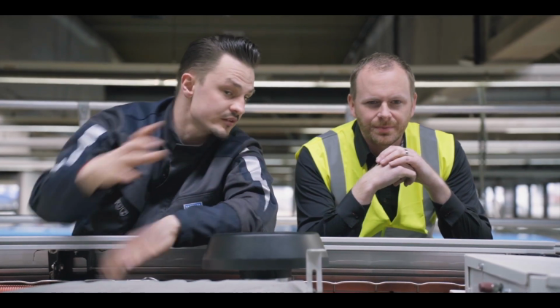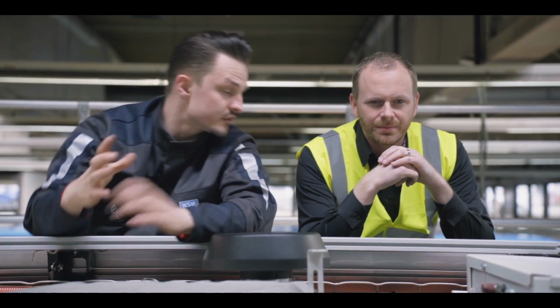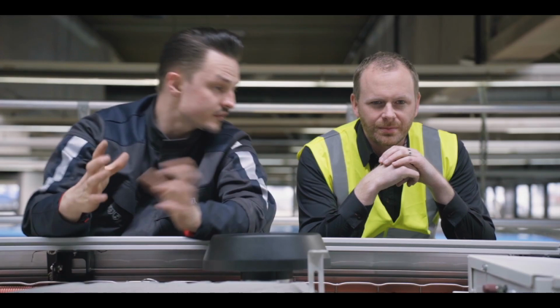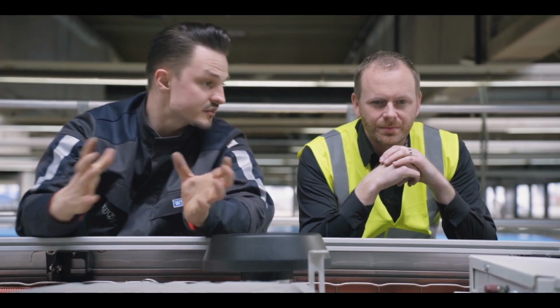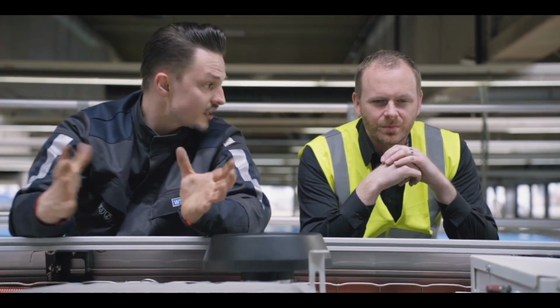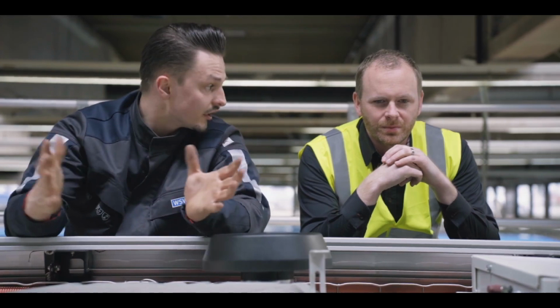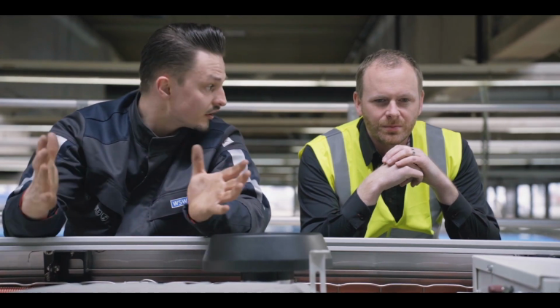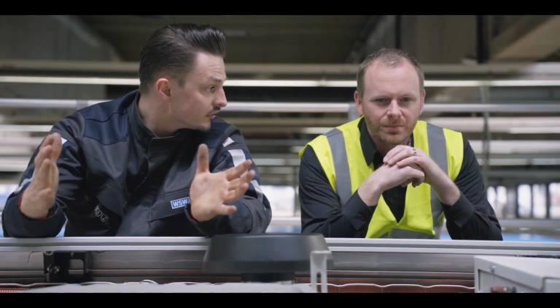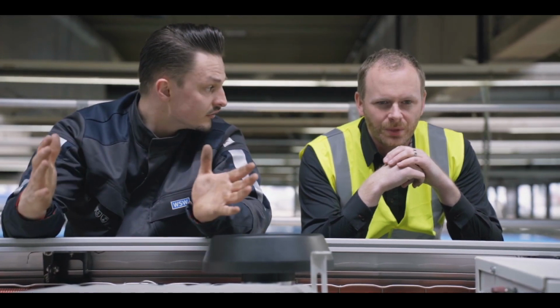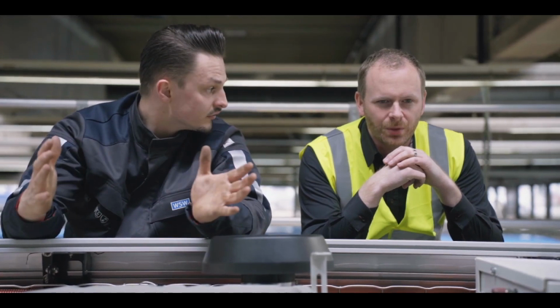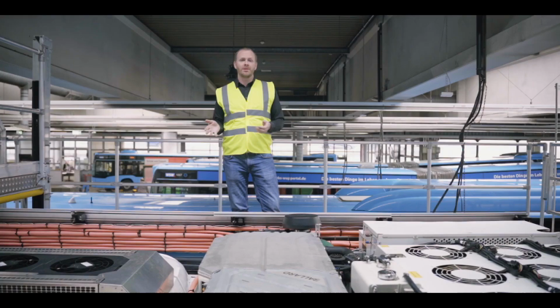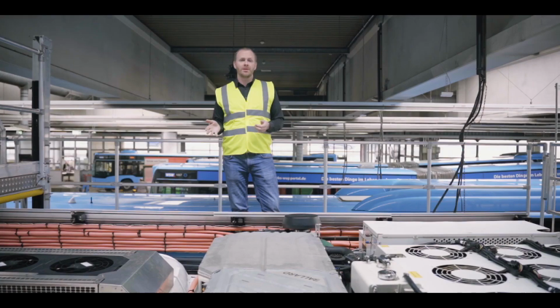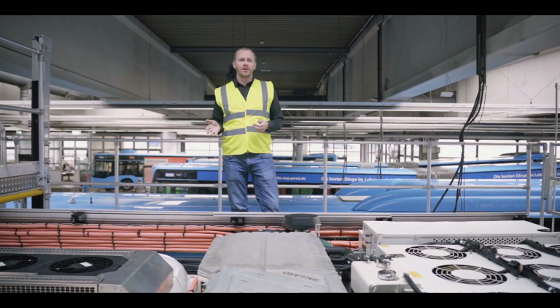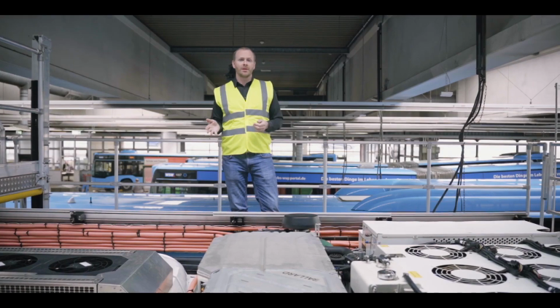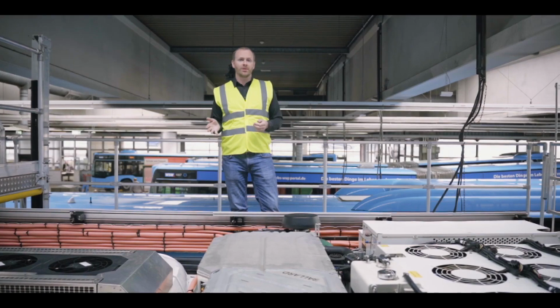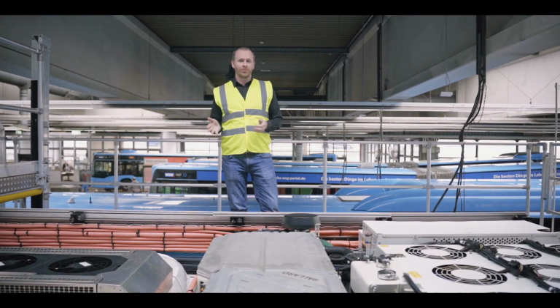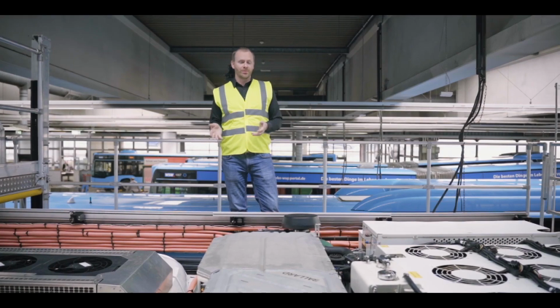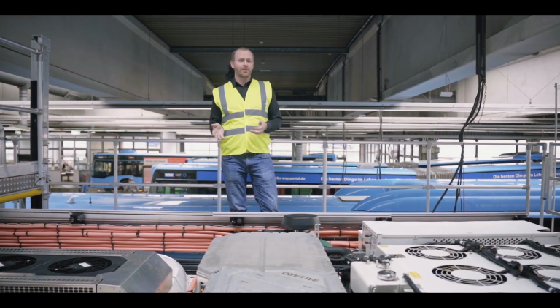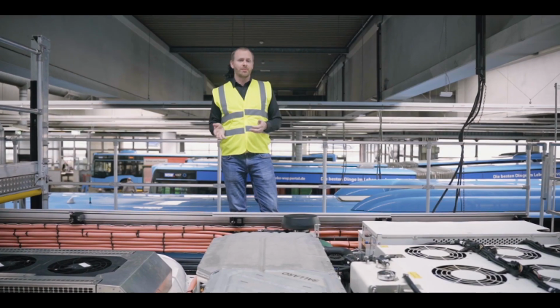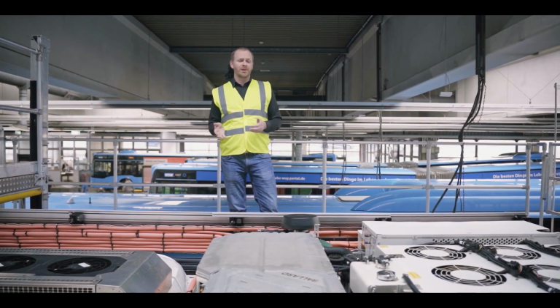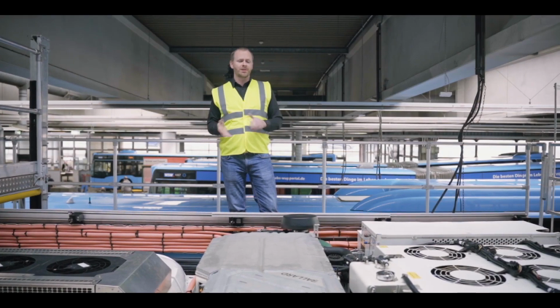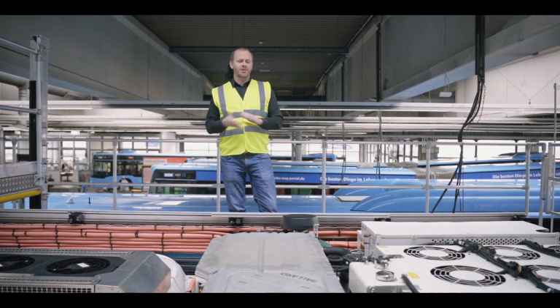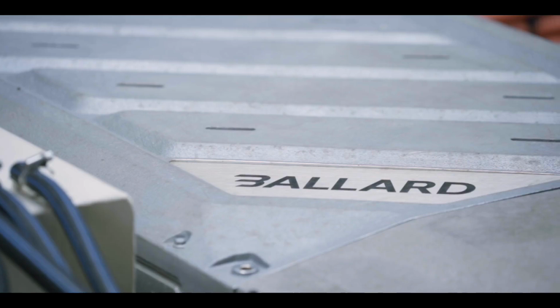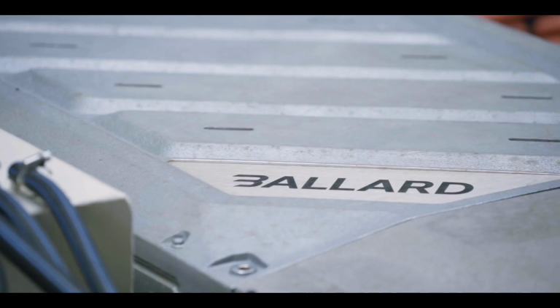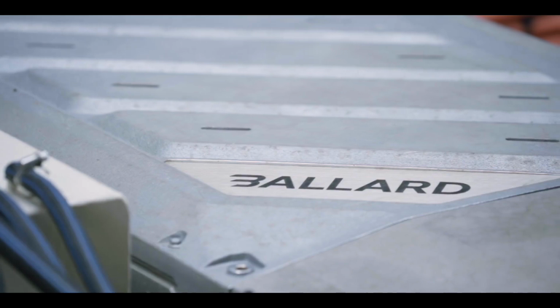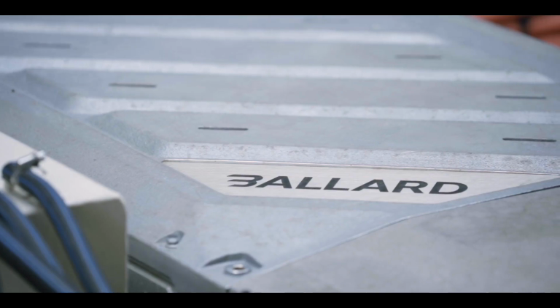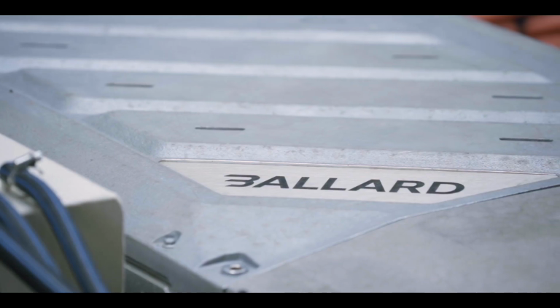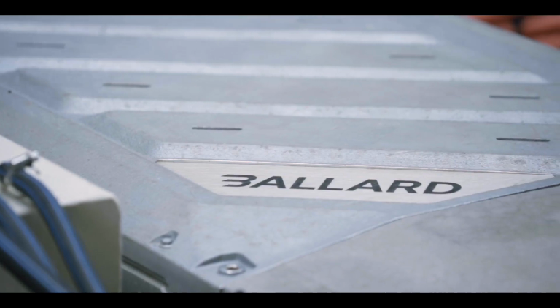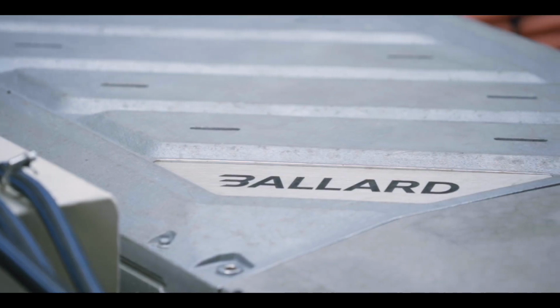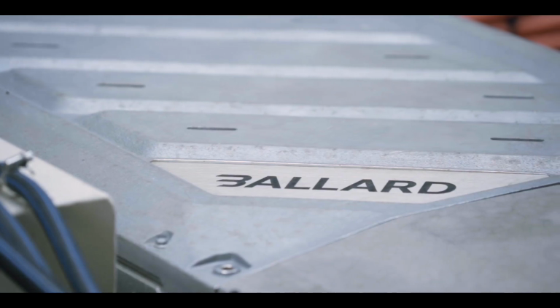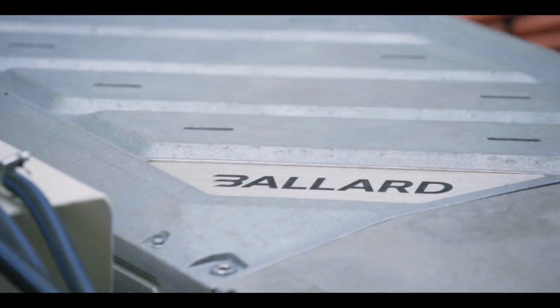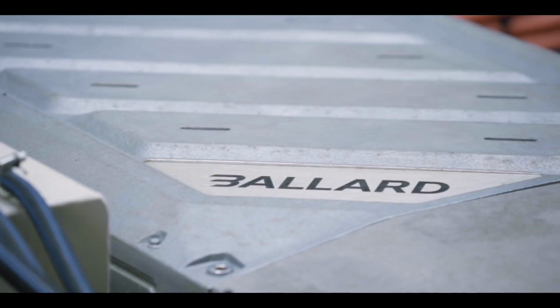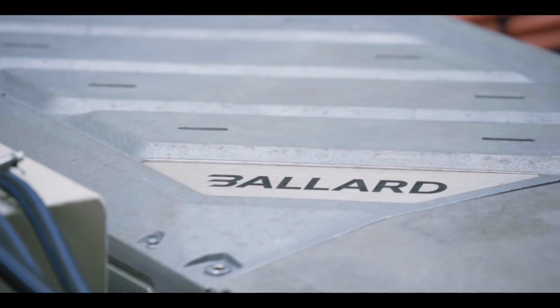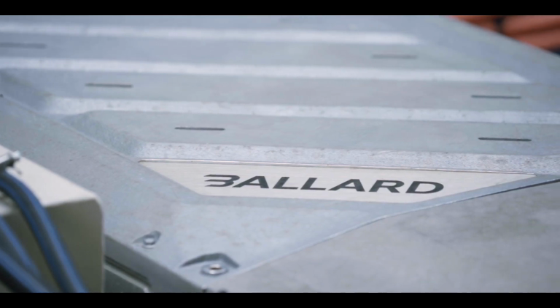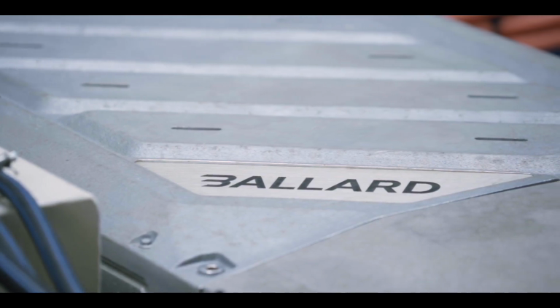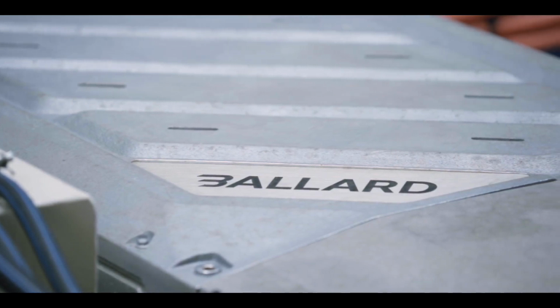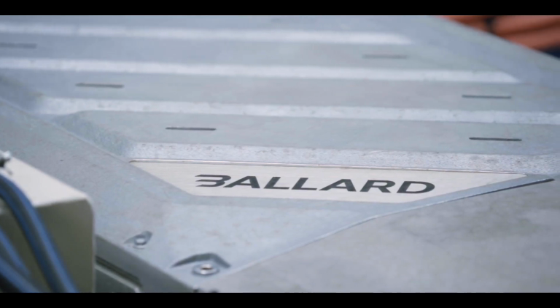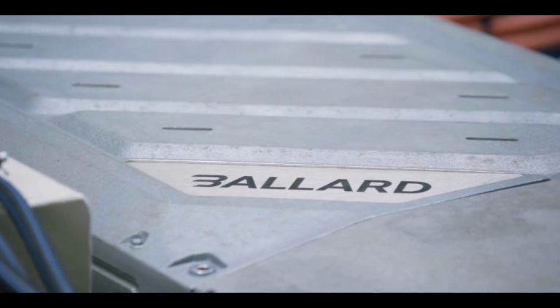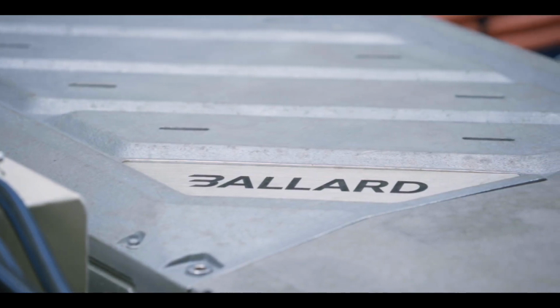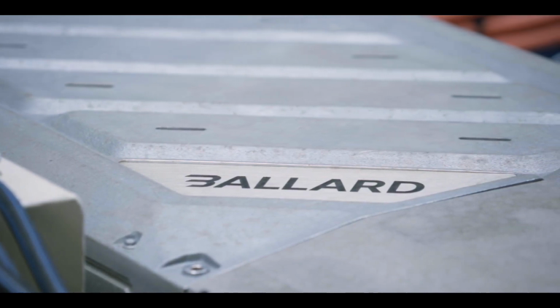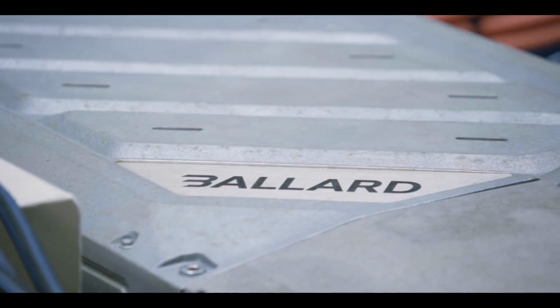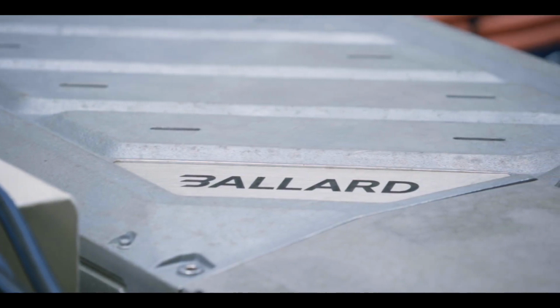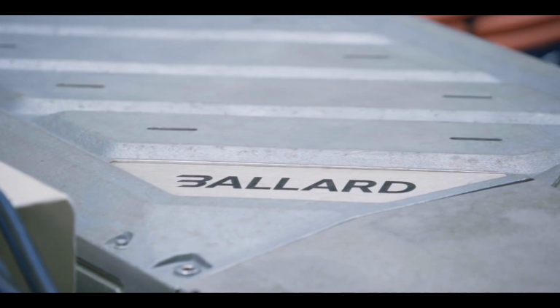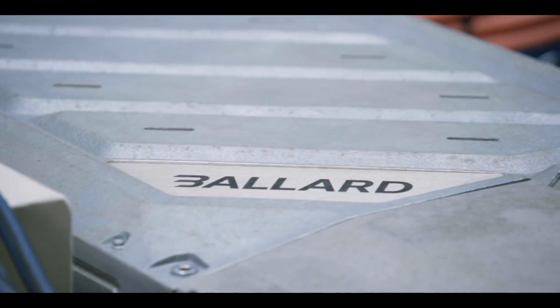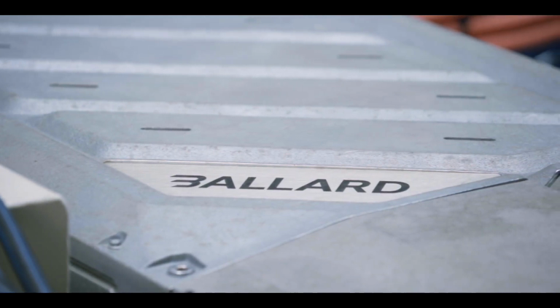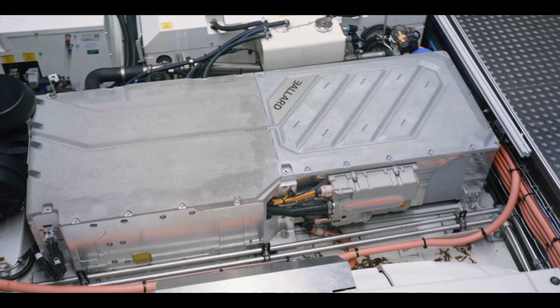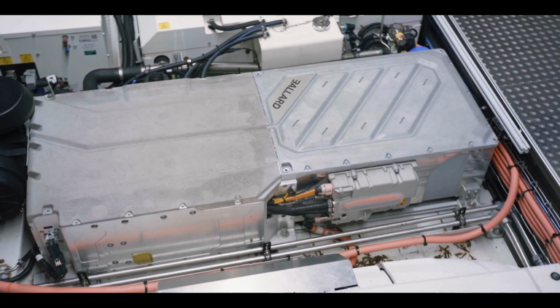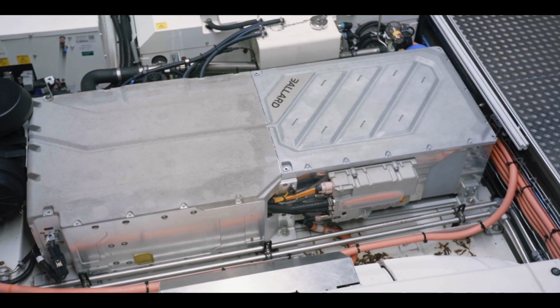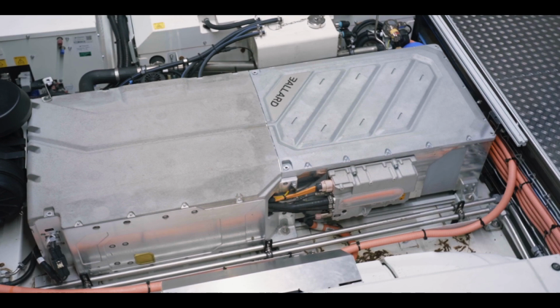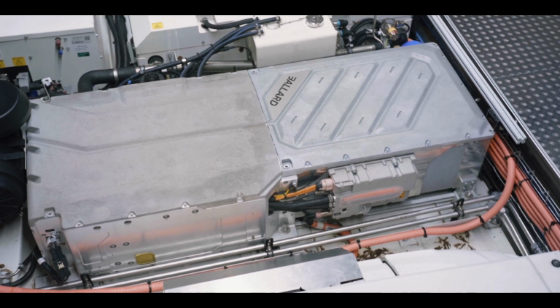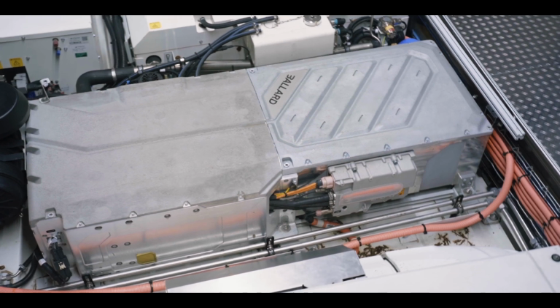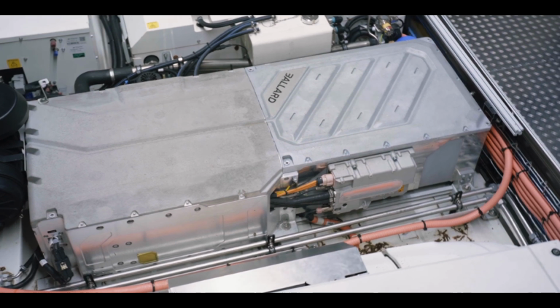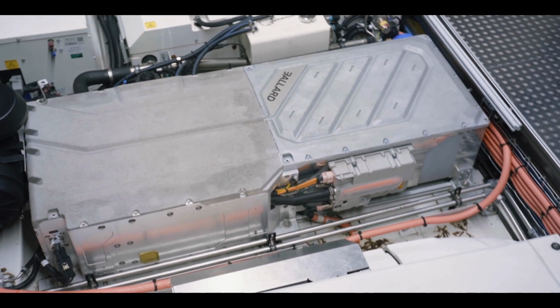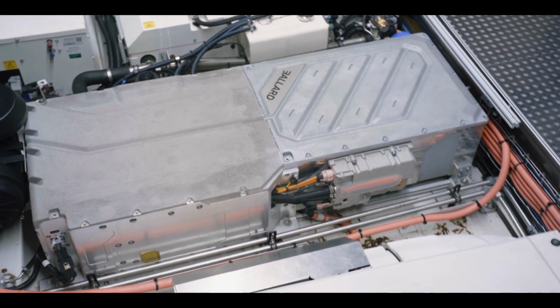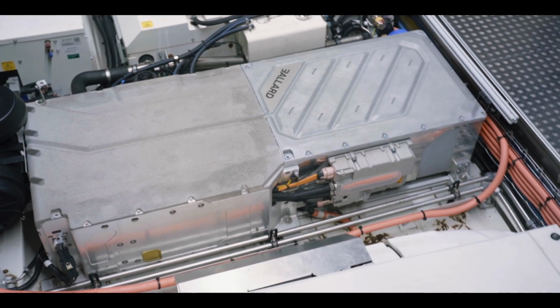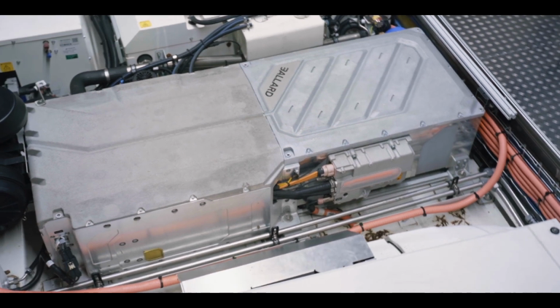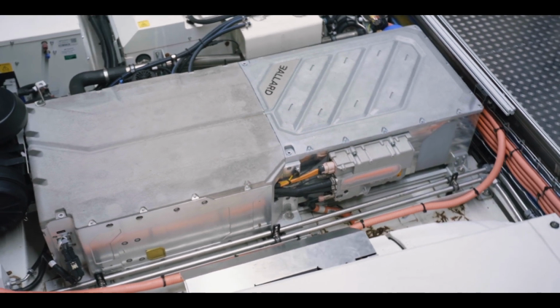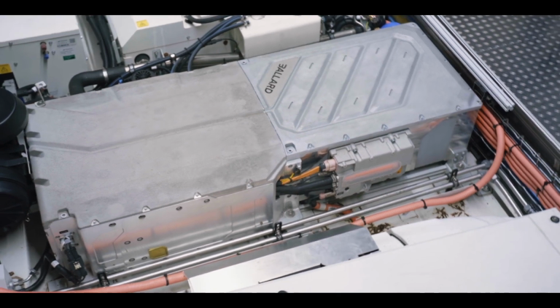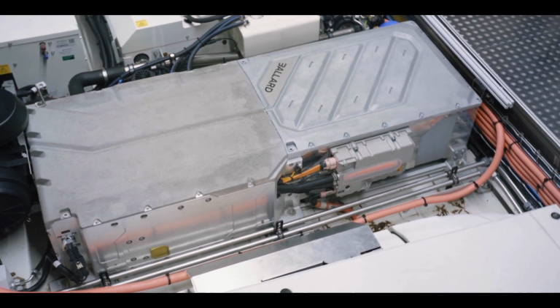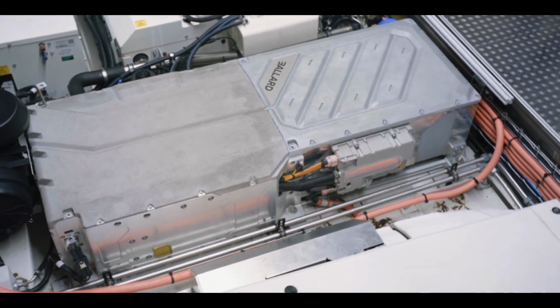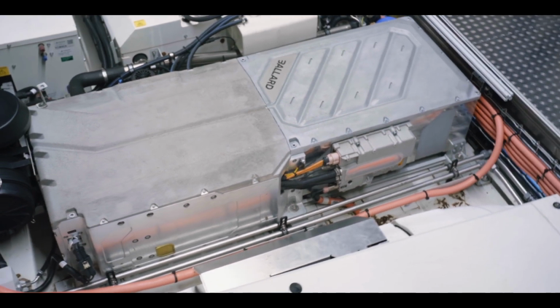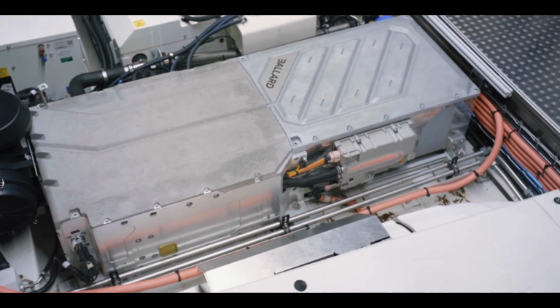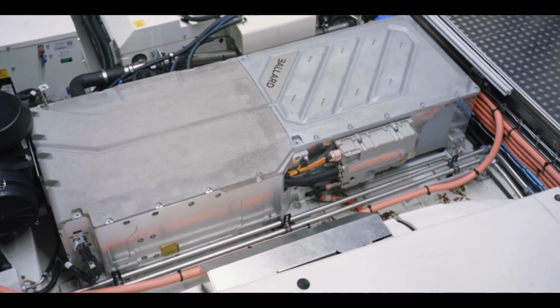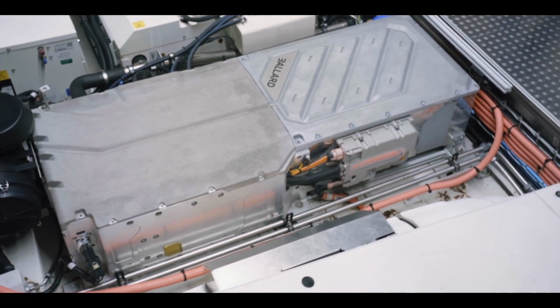So now we're looking at the roof of the bus. Here you can see the fuel cell from Ballard — this is our FCMove HD Plus 100 kW module.